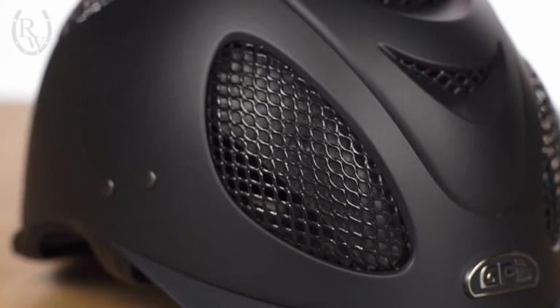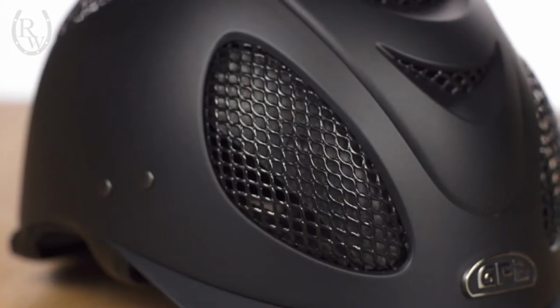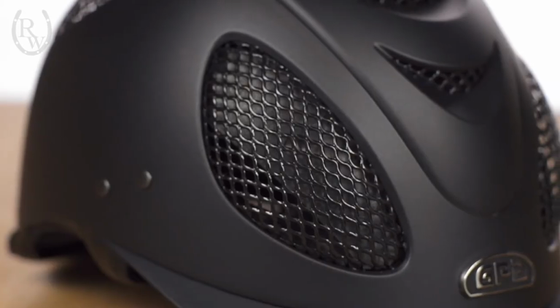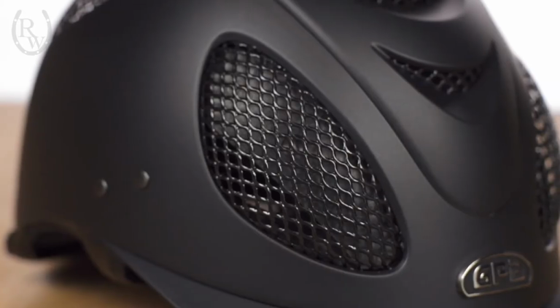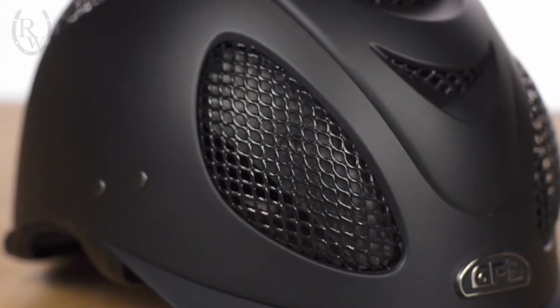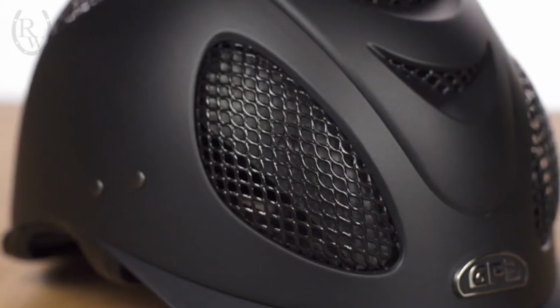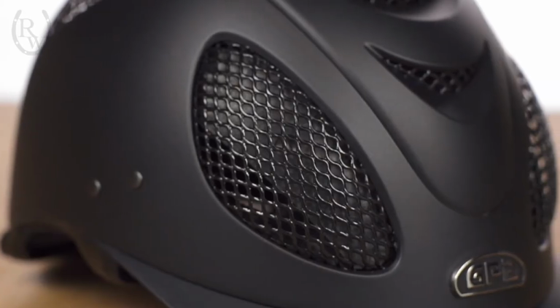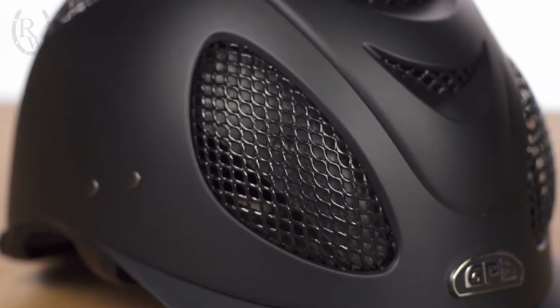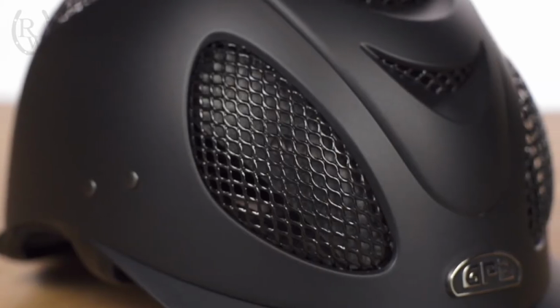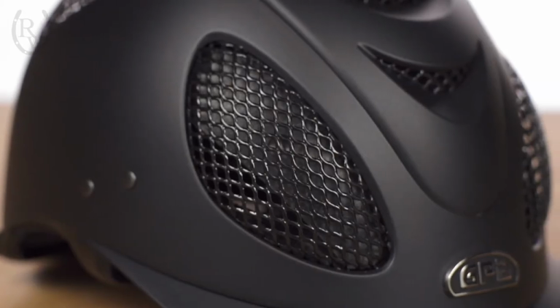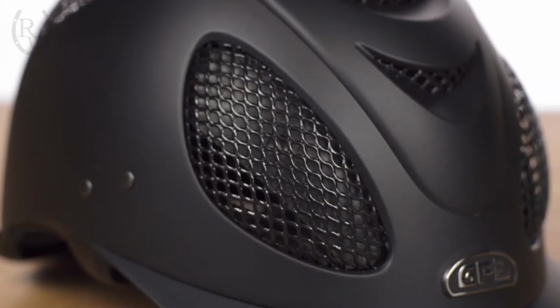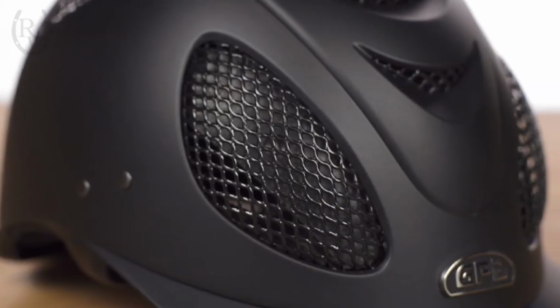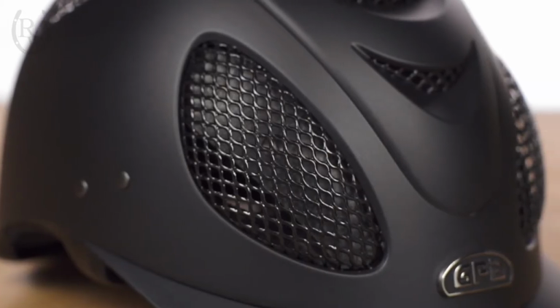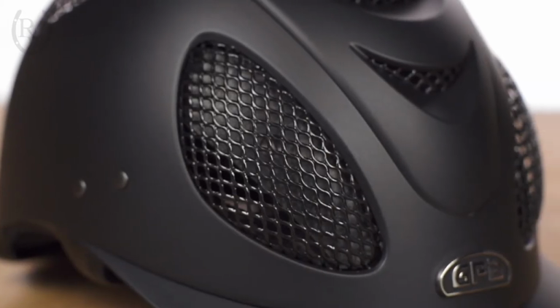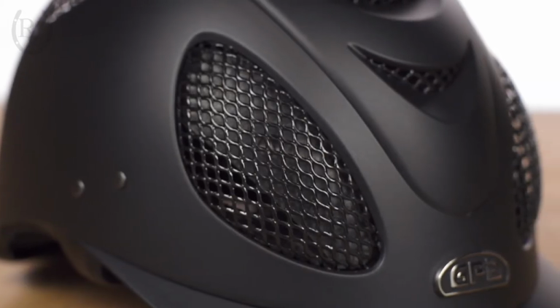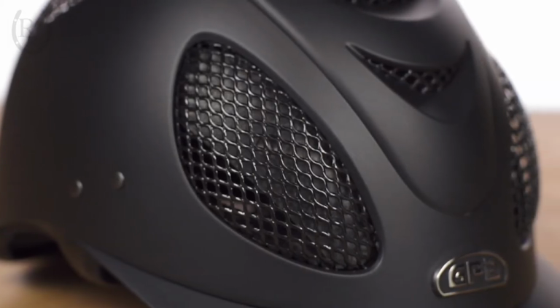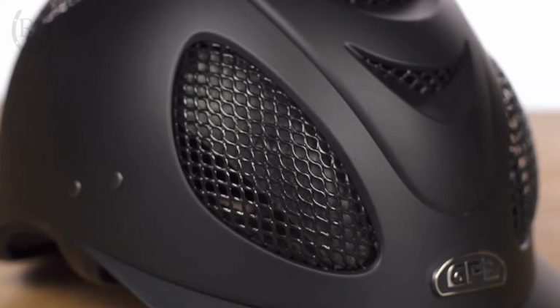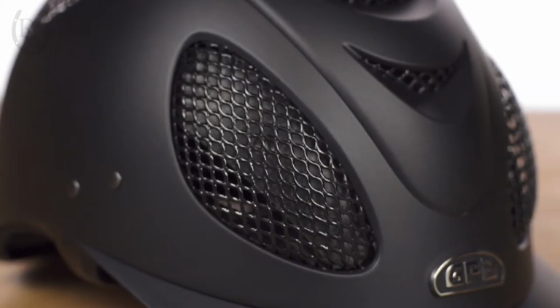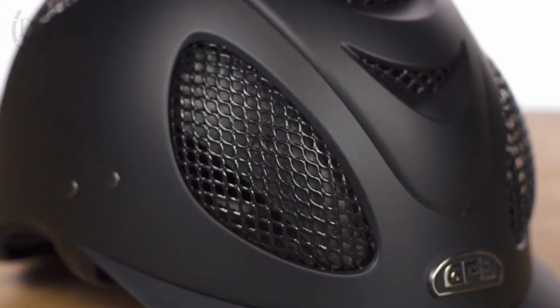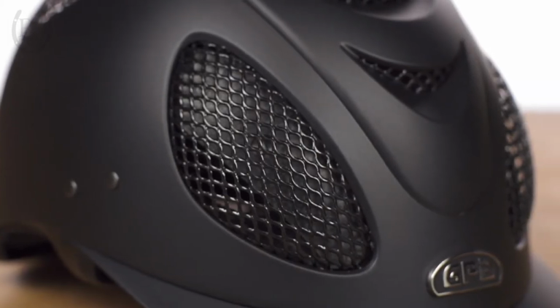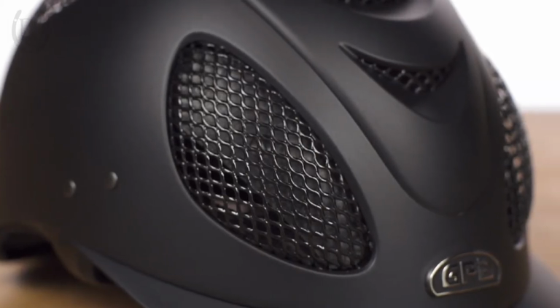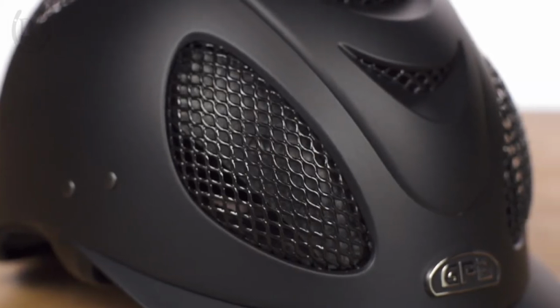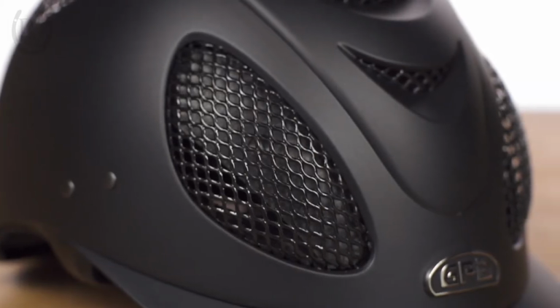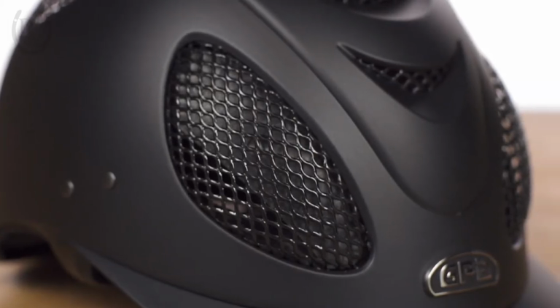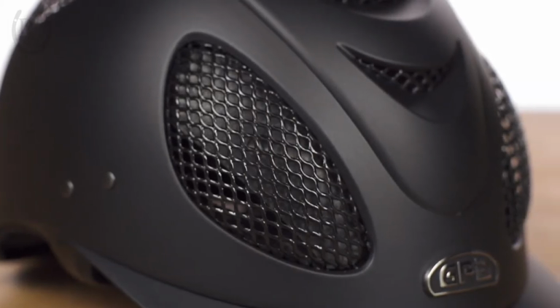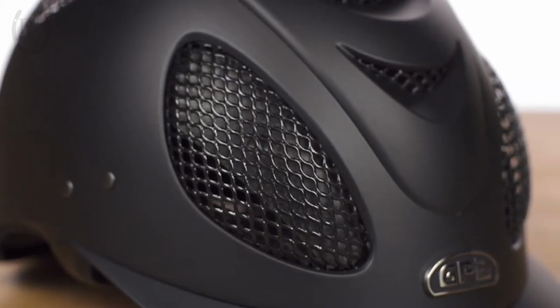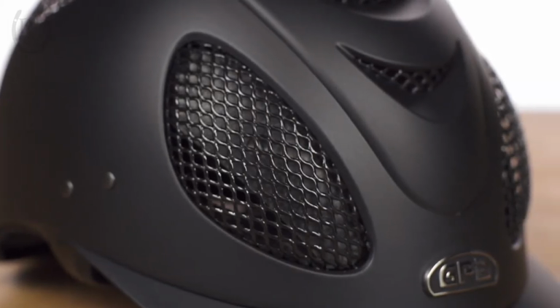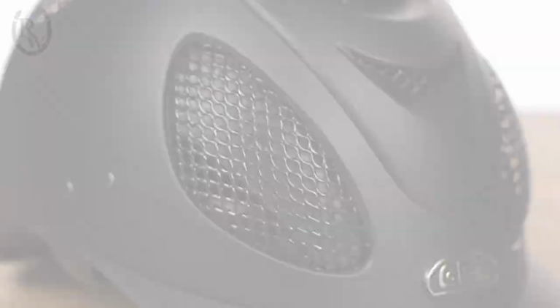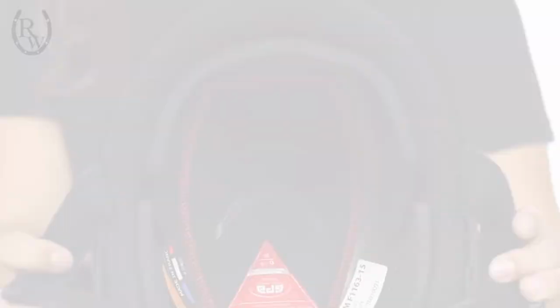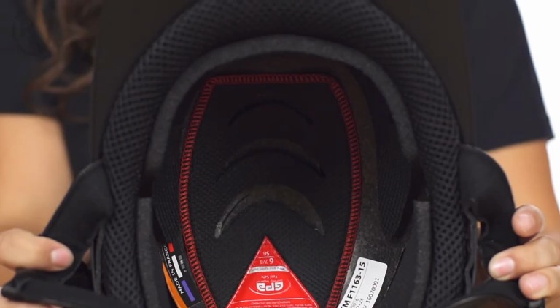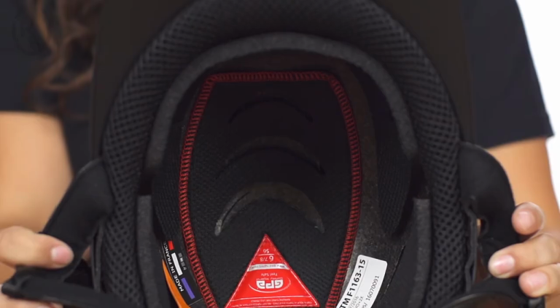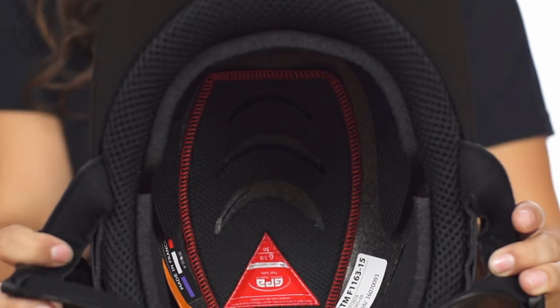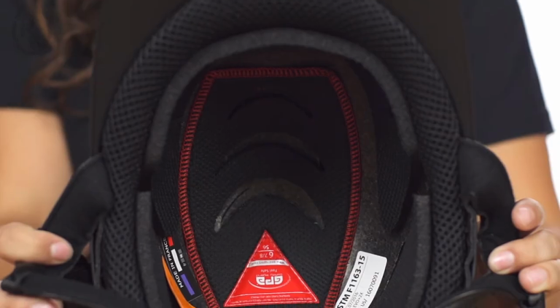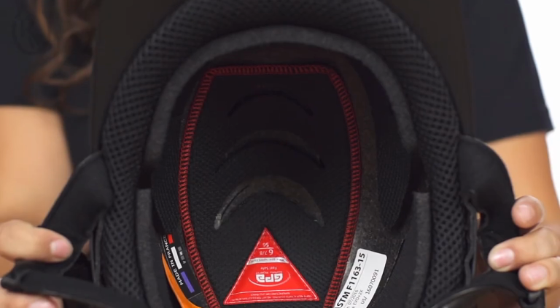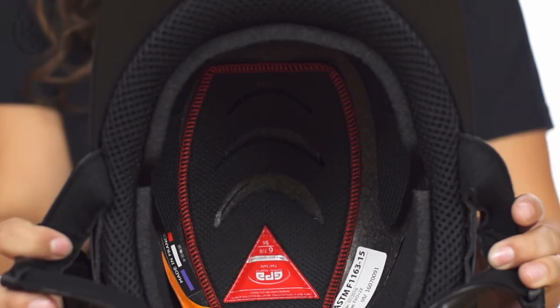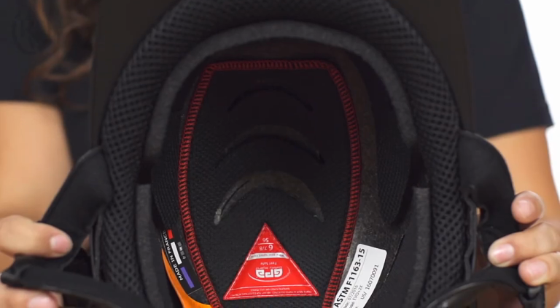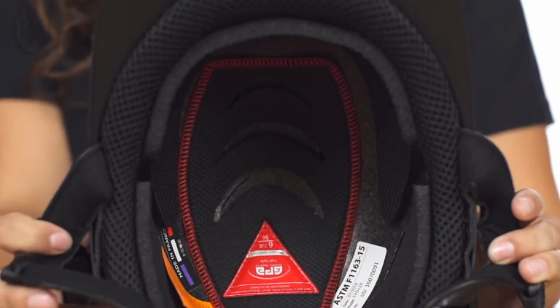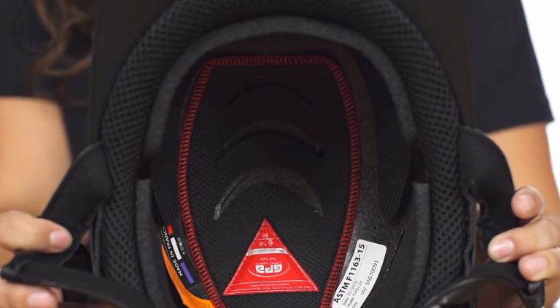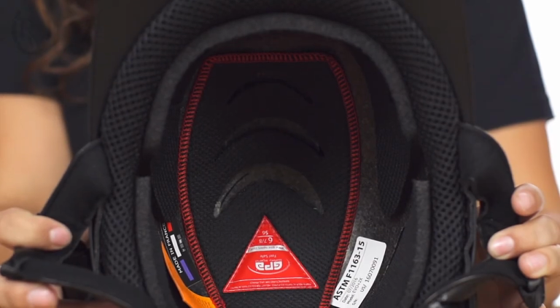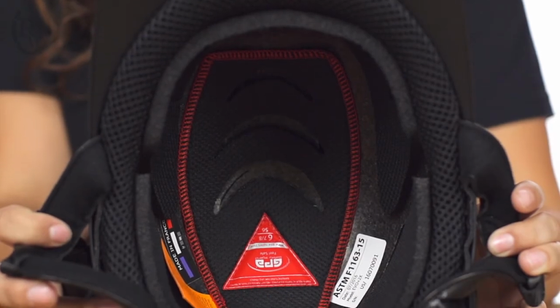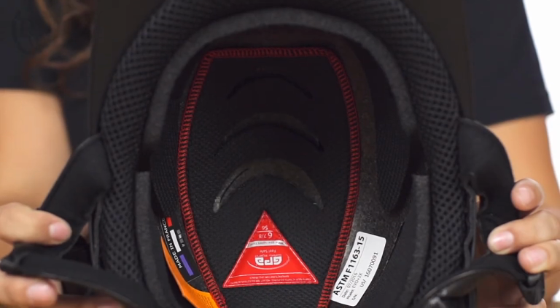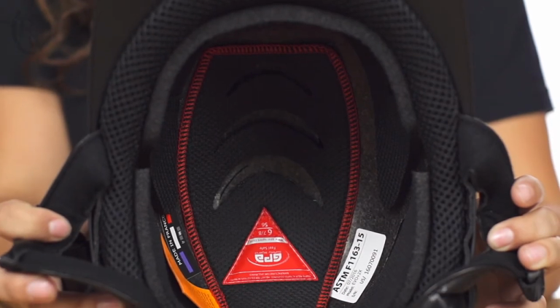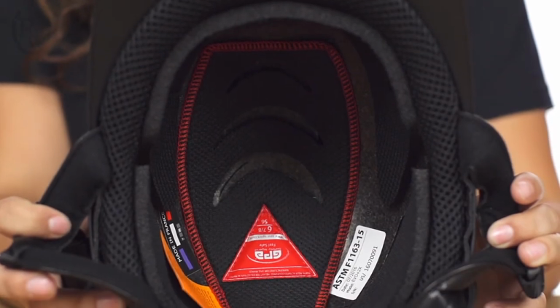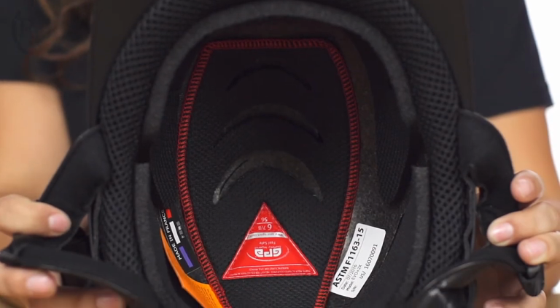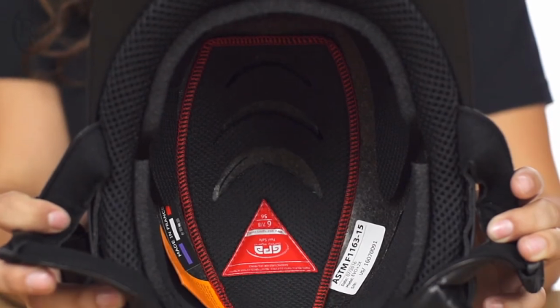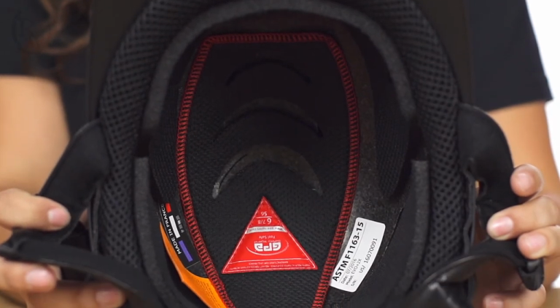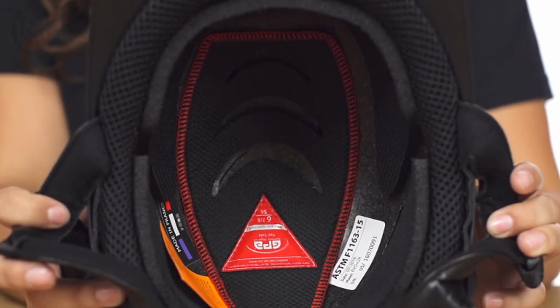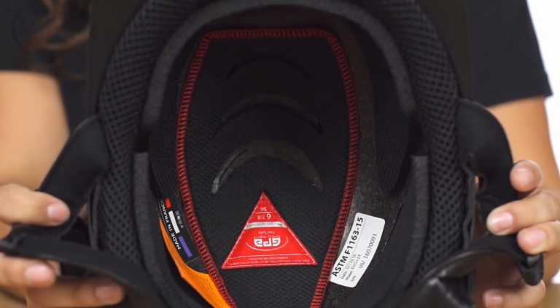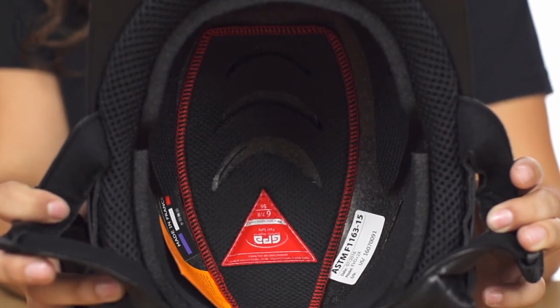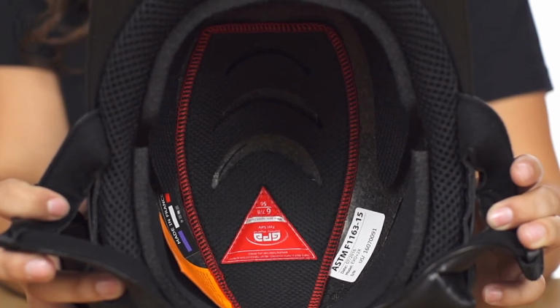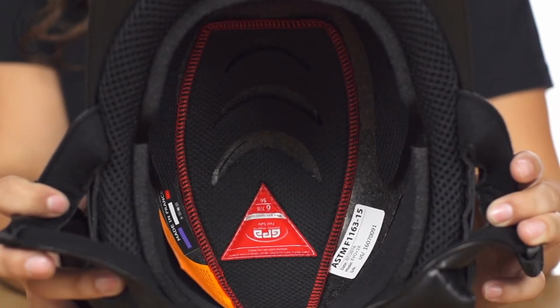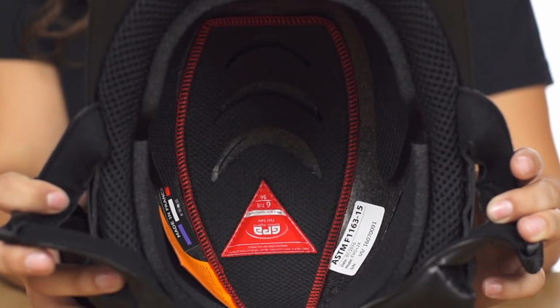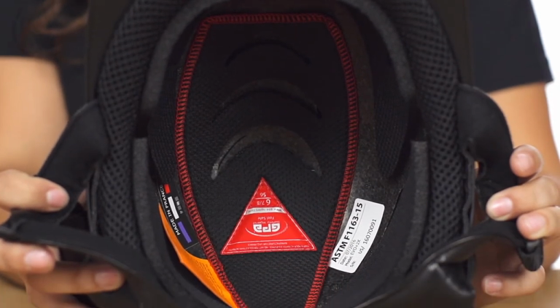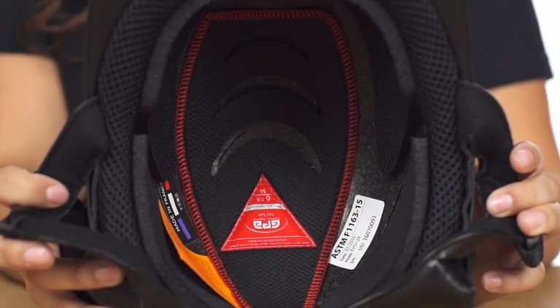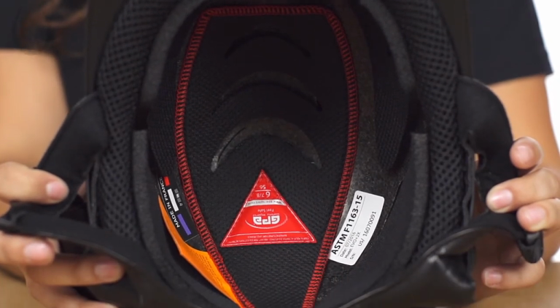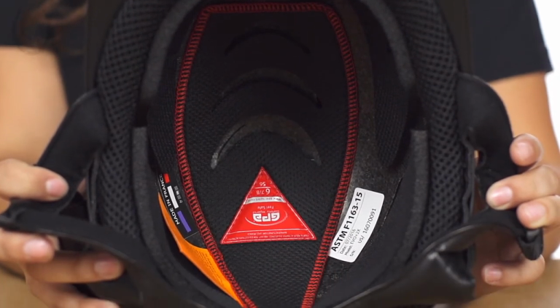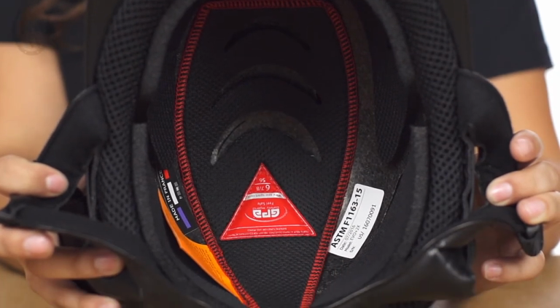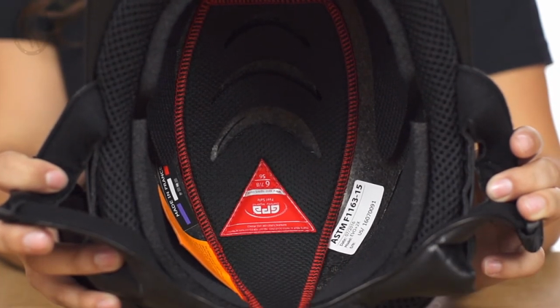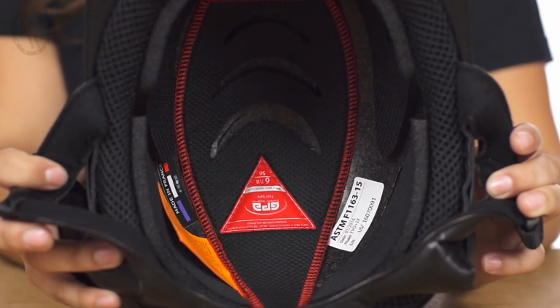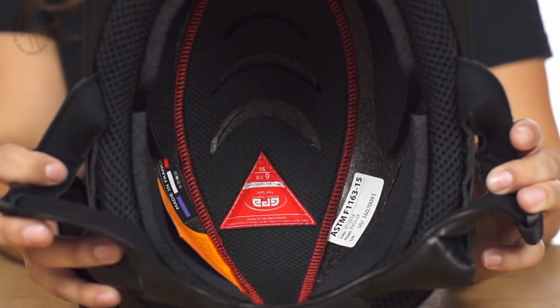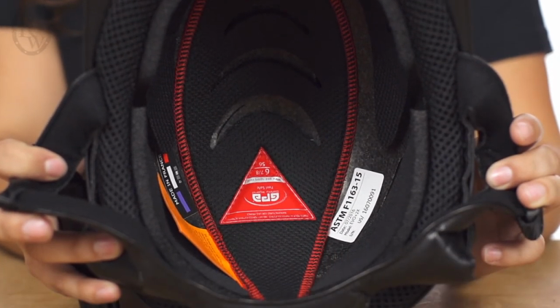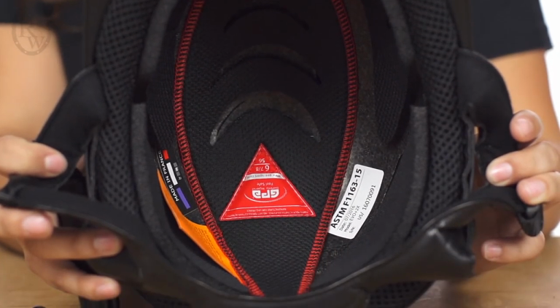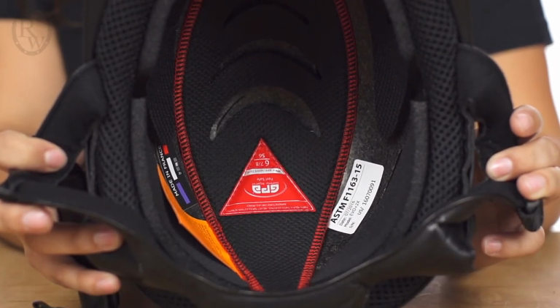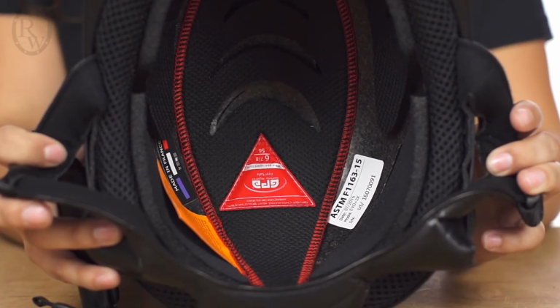These elliptical vents are covered with stainless steel mesh, and the inner shell is made of high-tech, high-density polystrain for maximum sweat absorption.